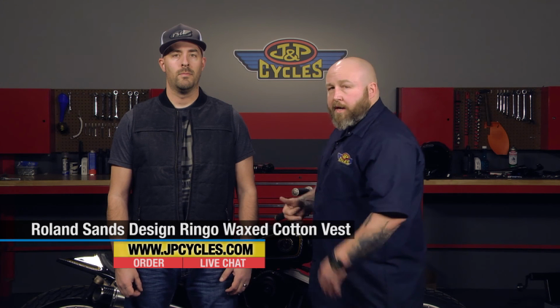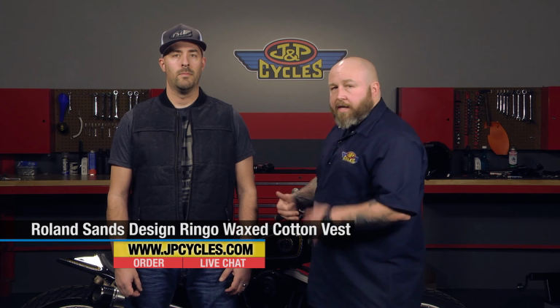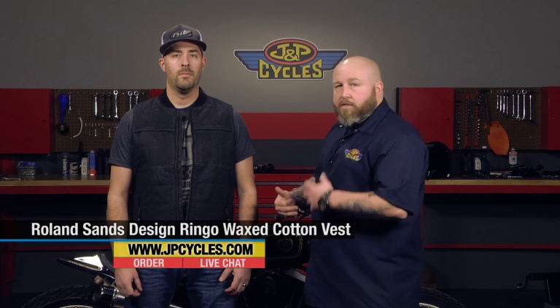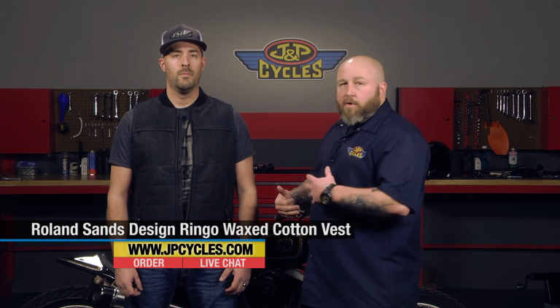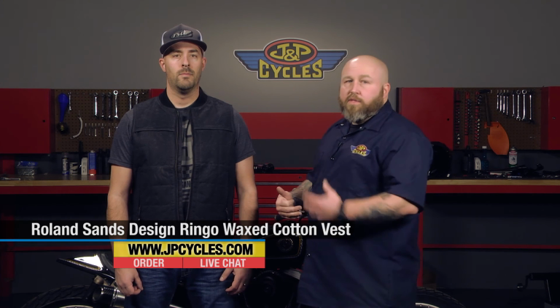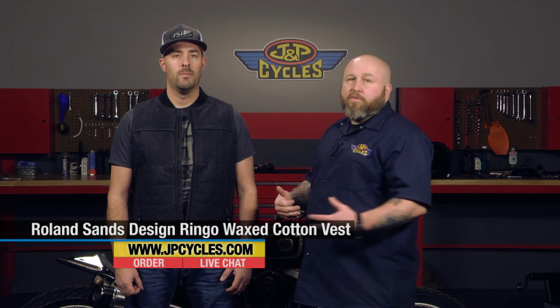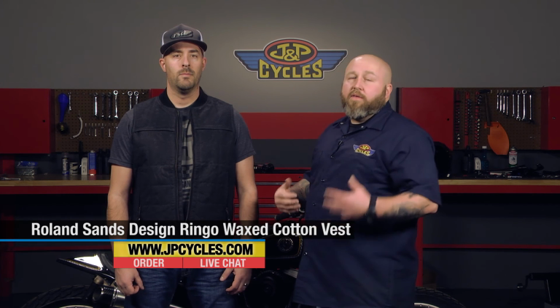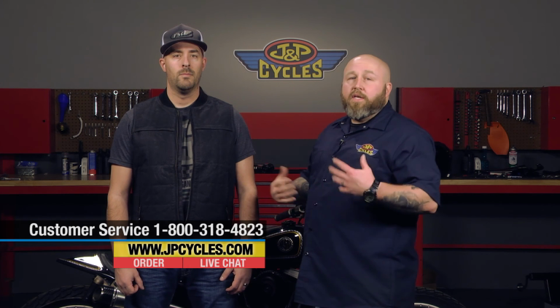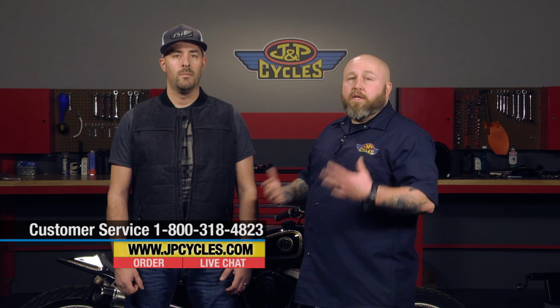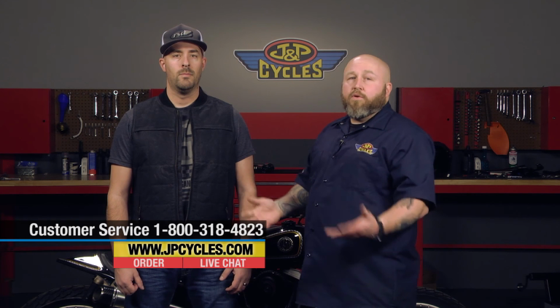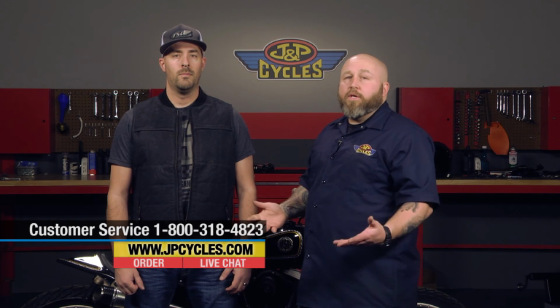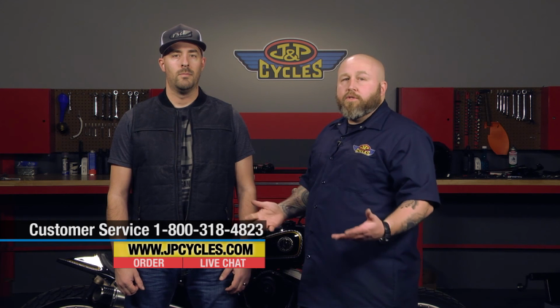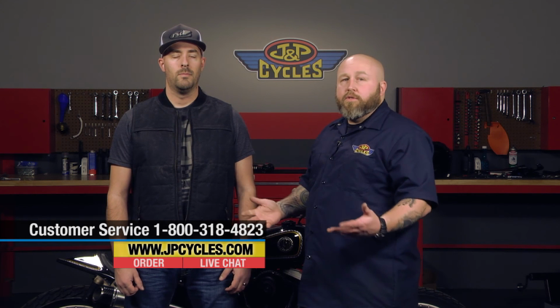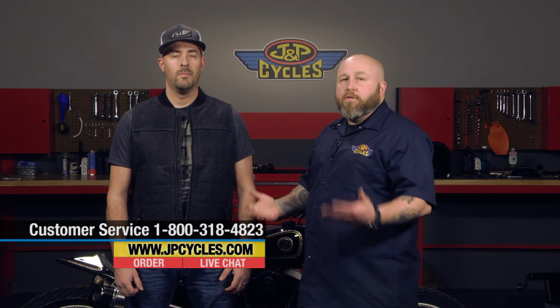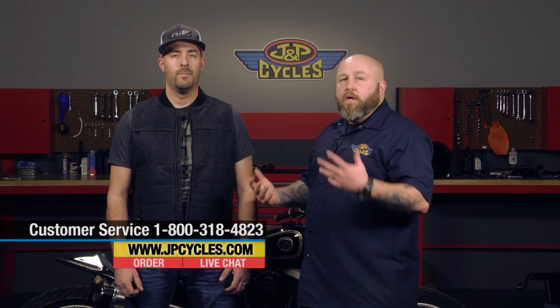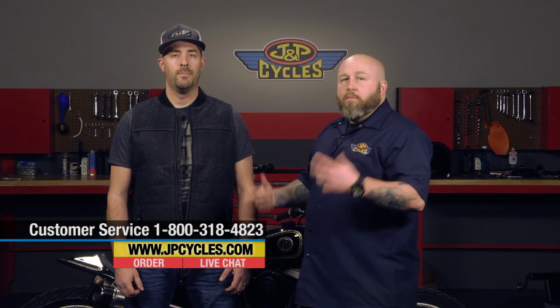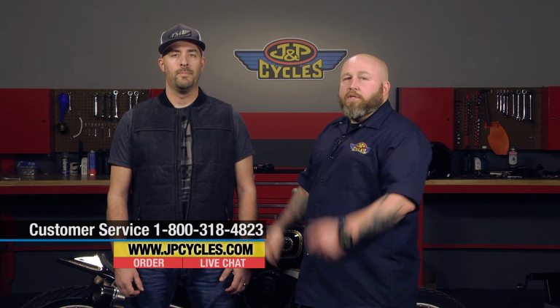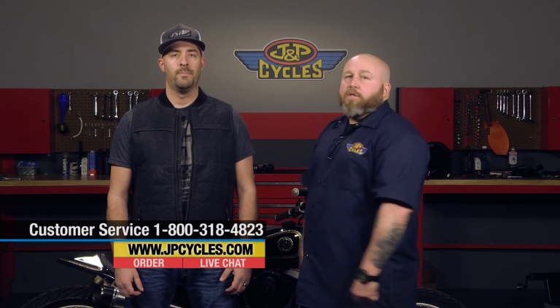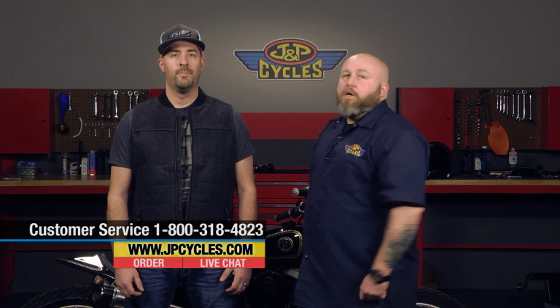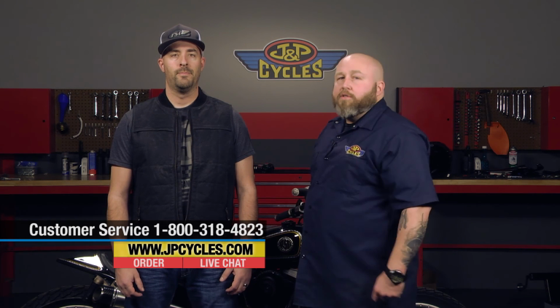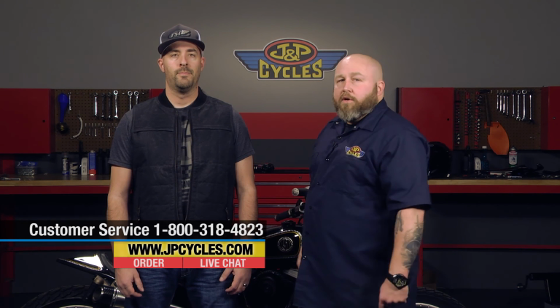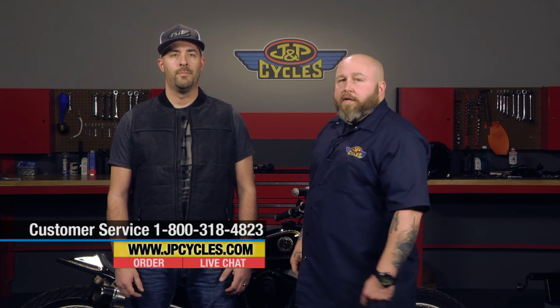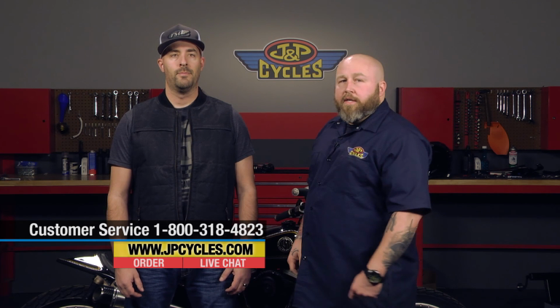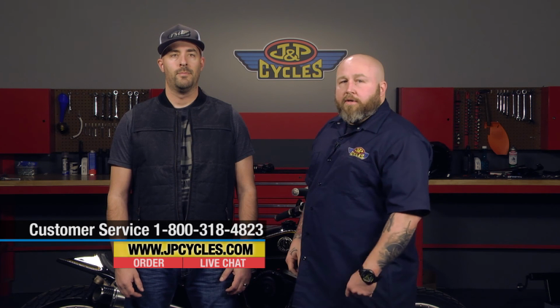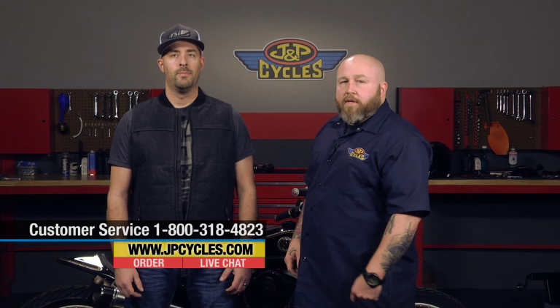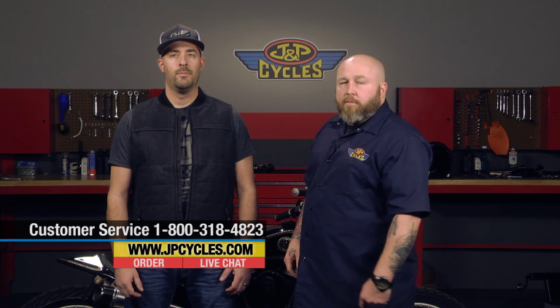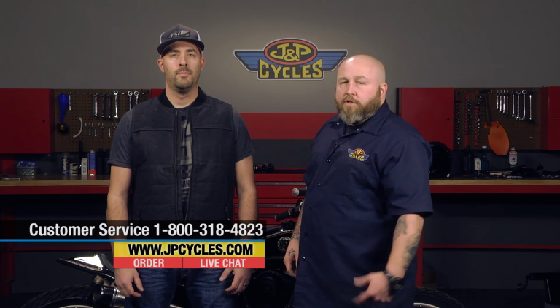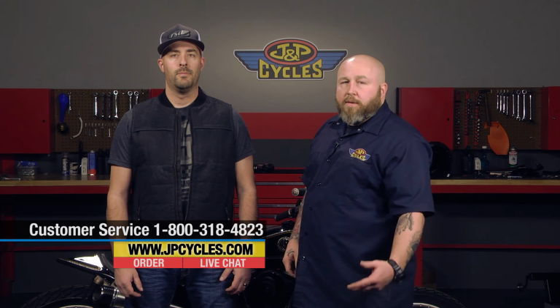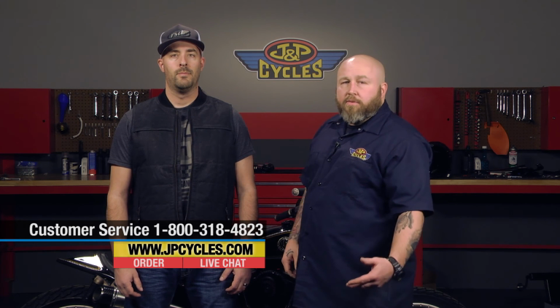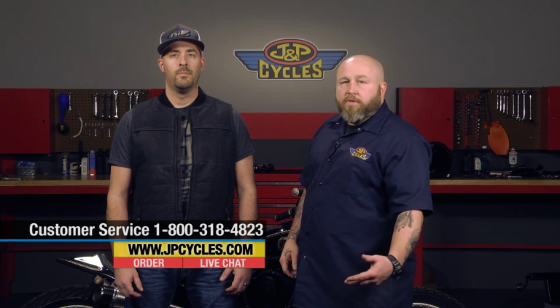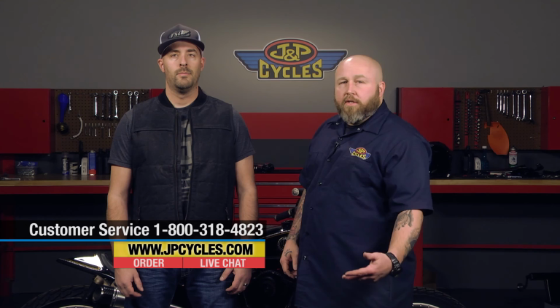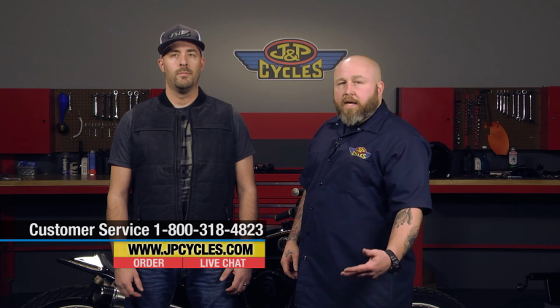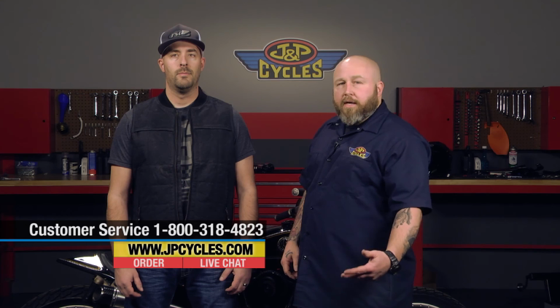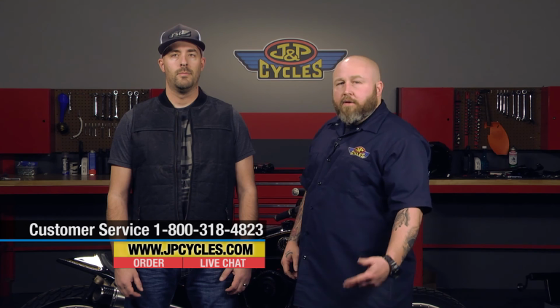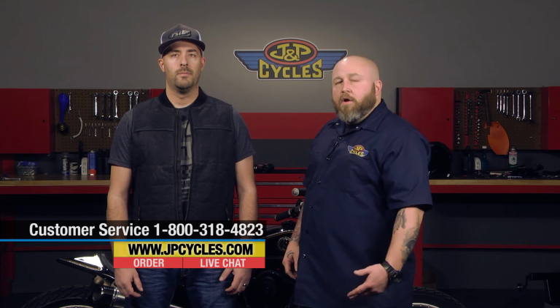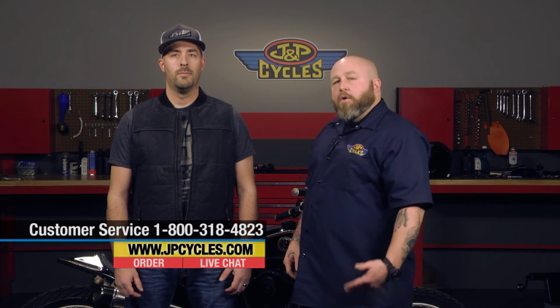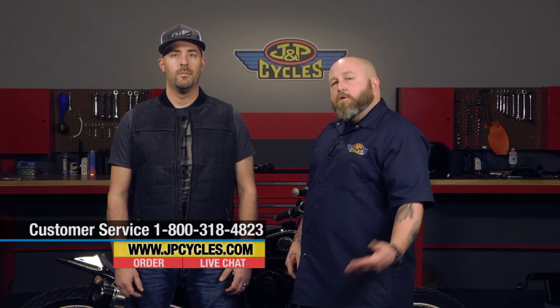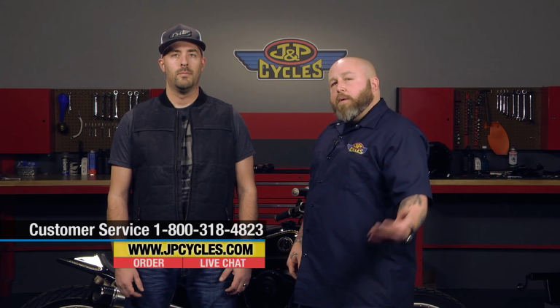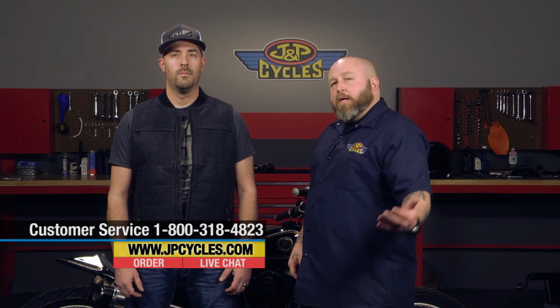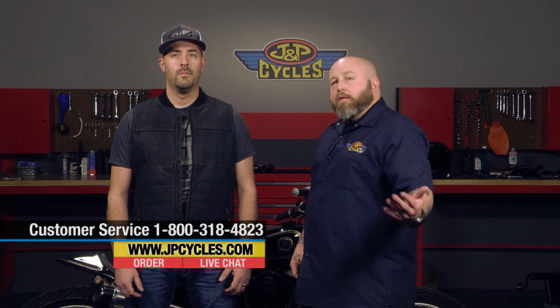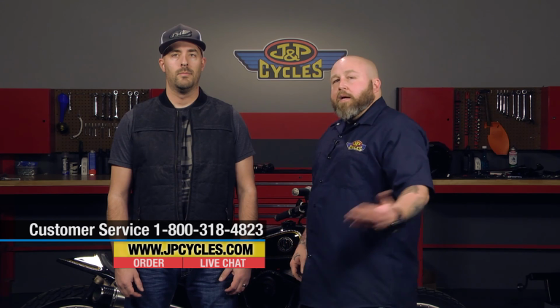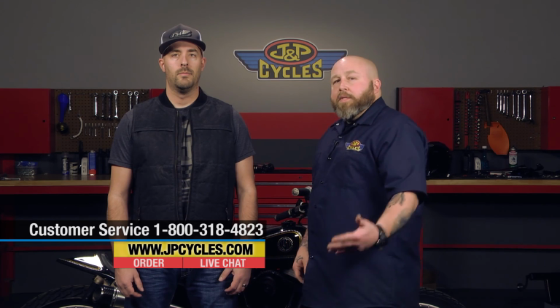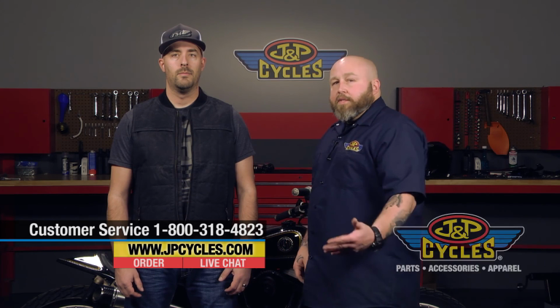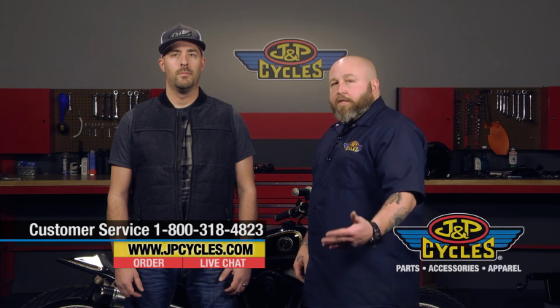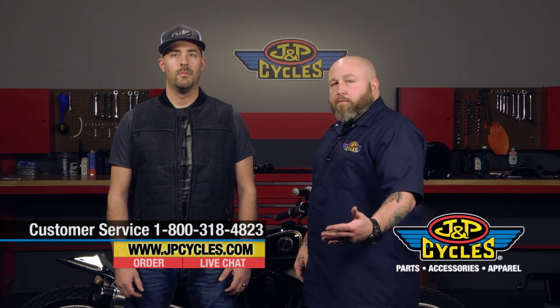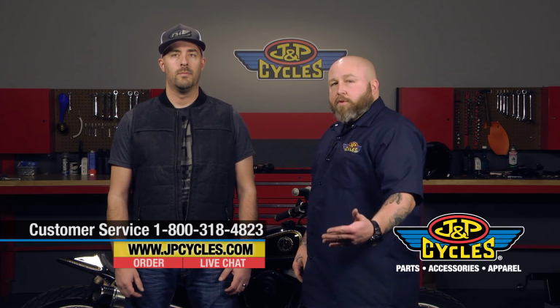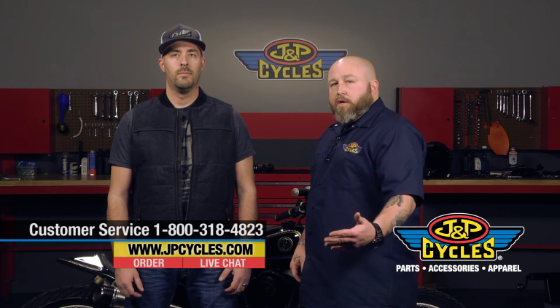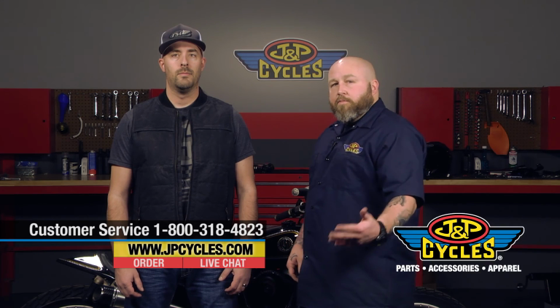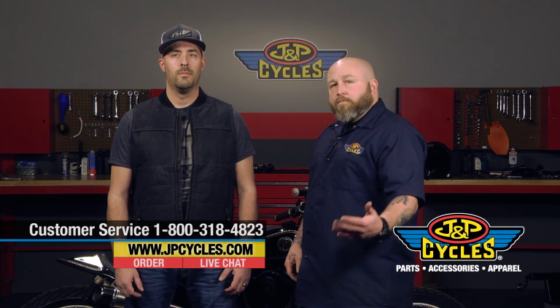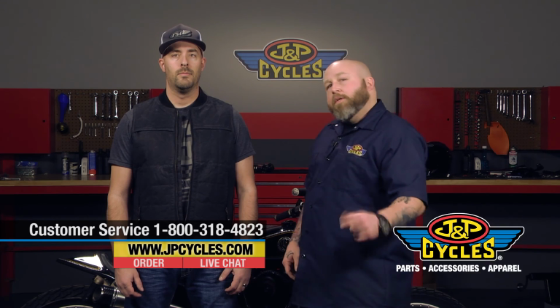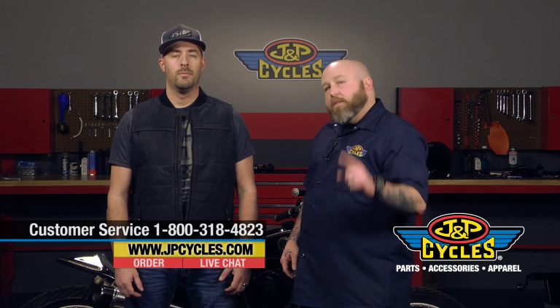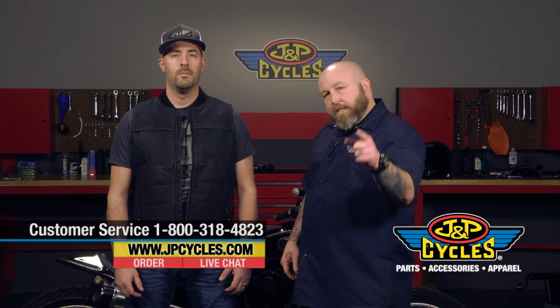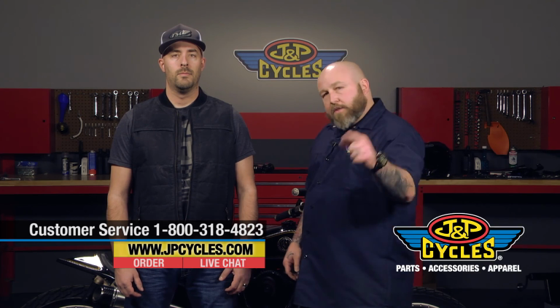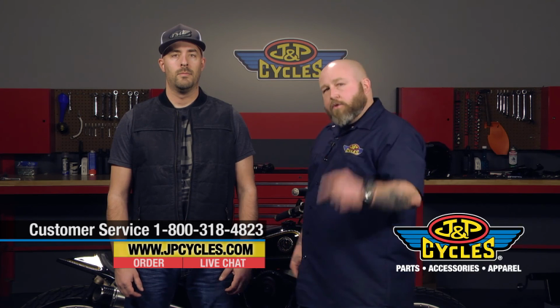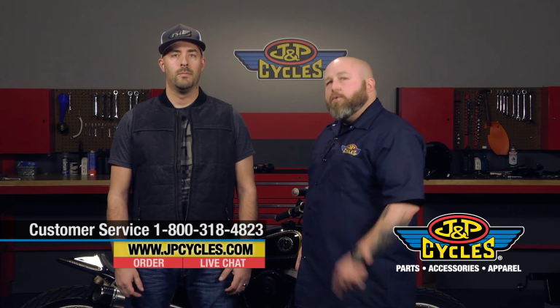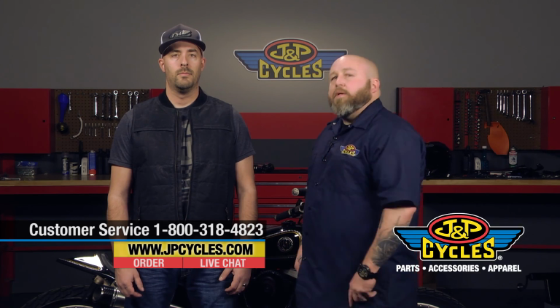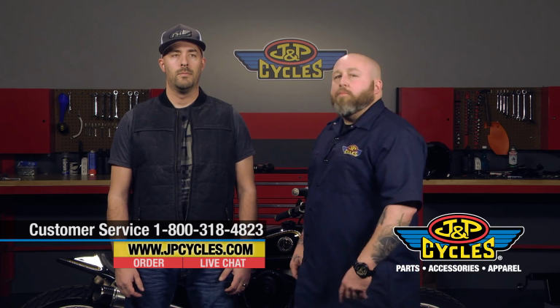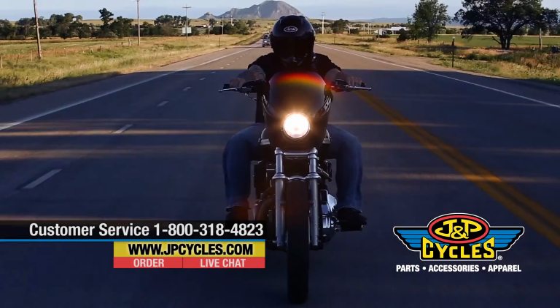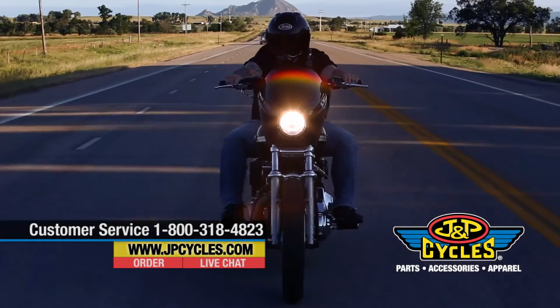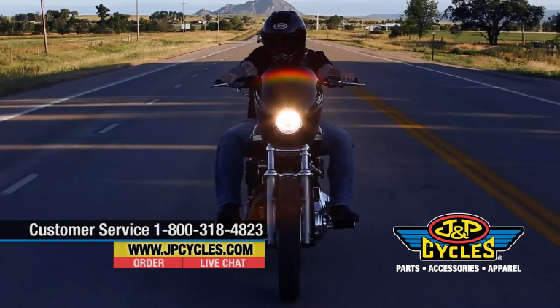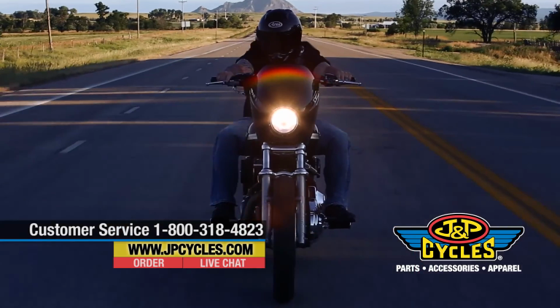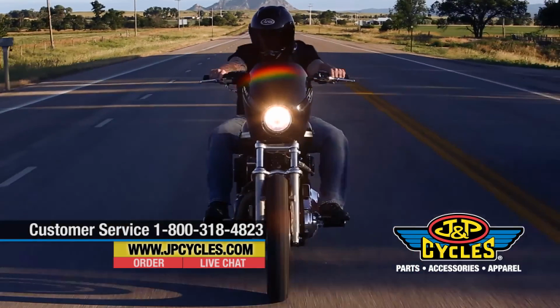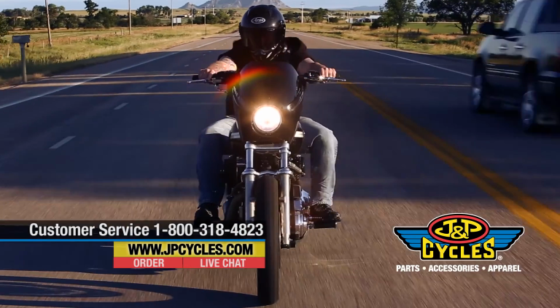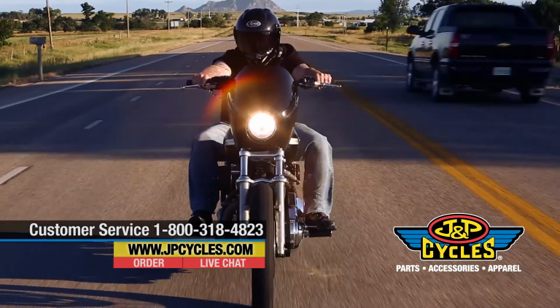As always, if you have any other questions, please call us on our 800 number, chat with us online, or respond in the comment section below. Thank you, and please go ride your motorcycle.